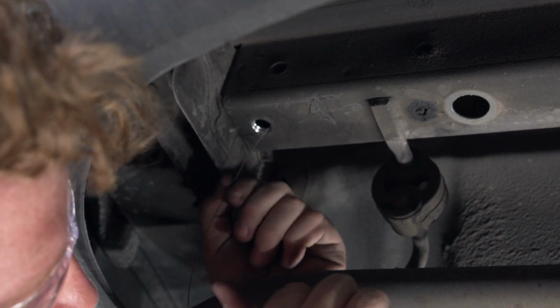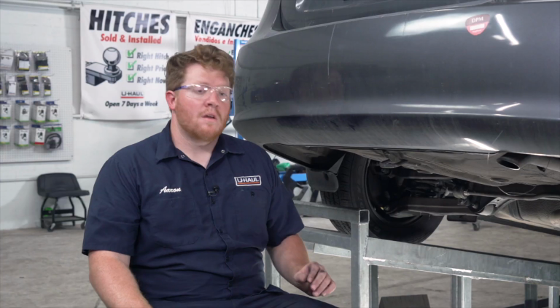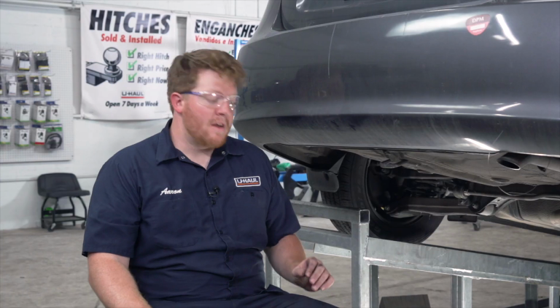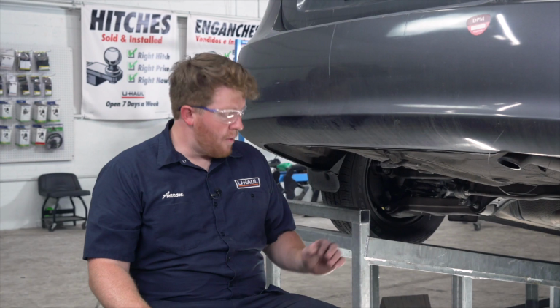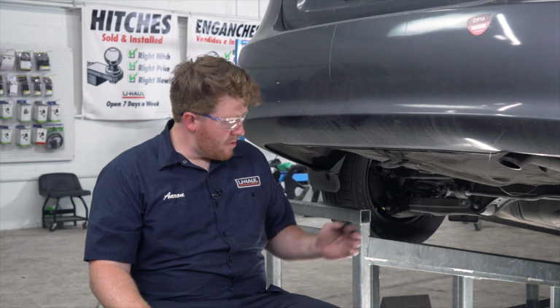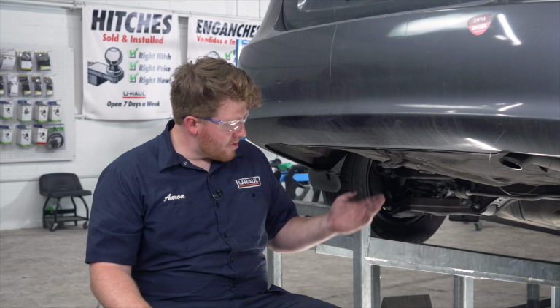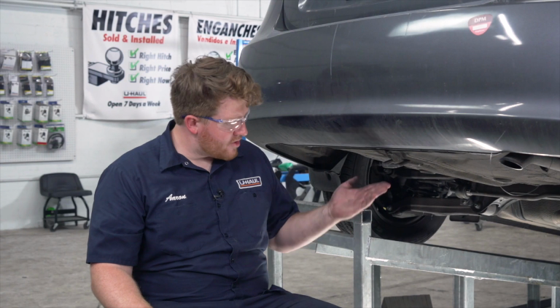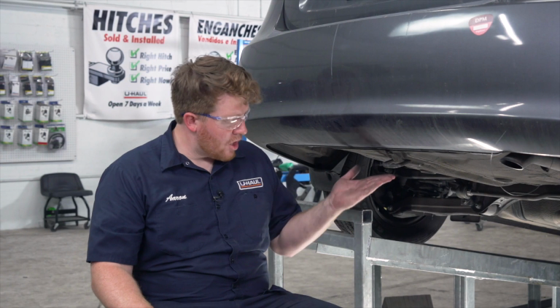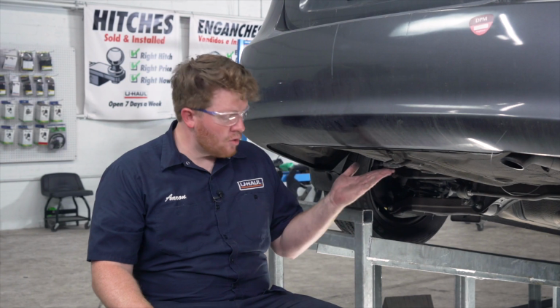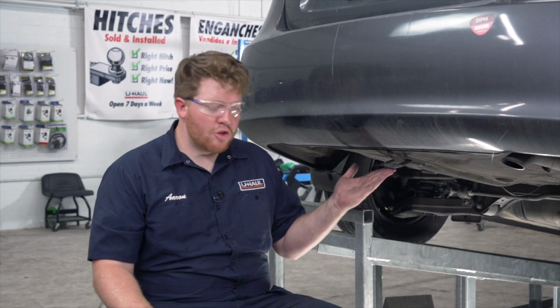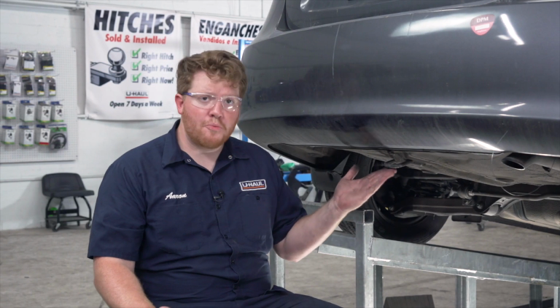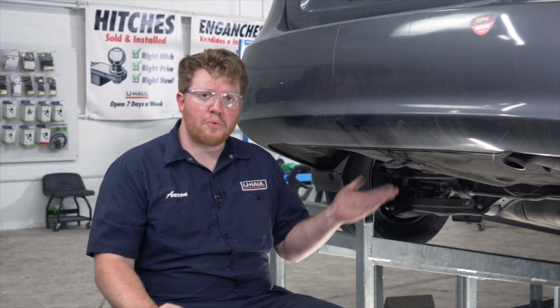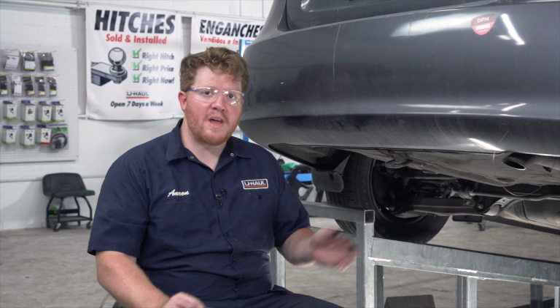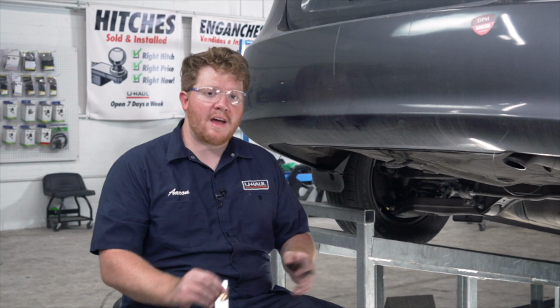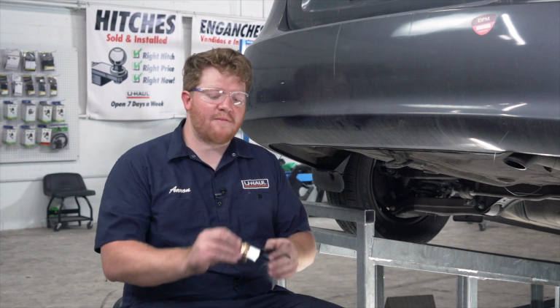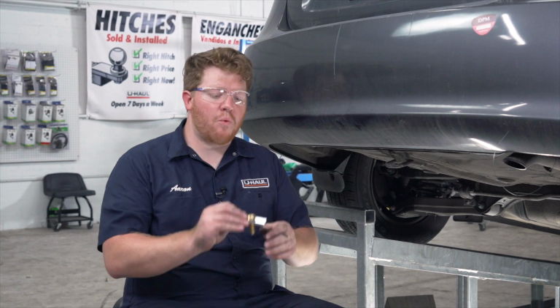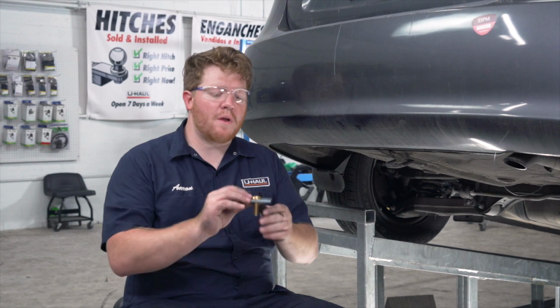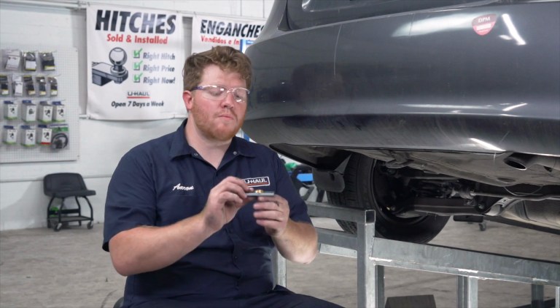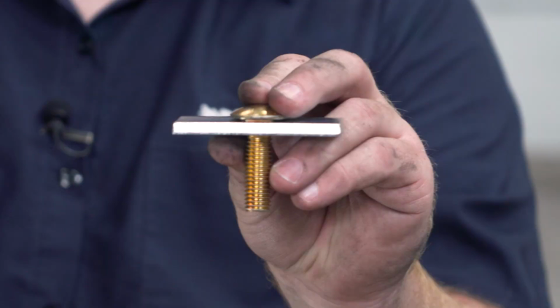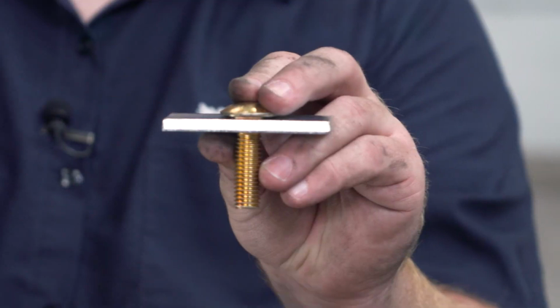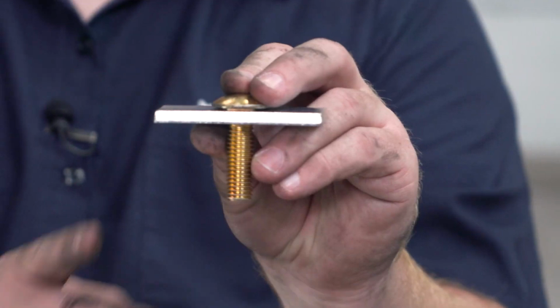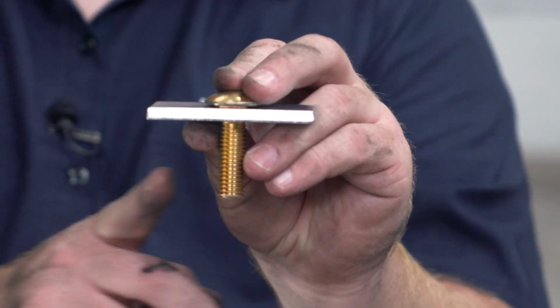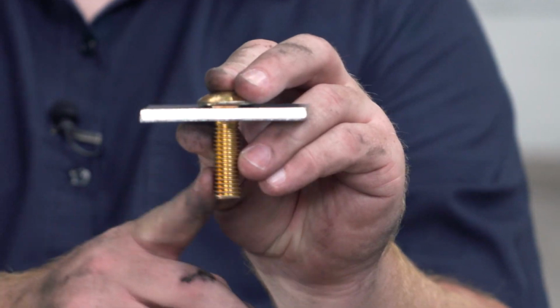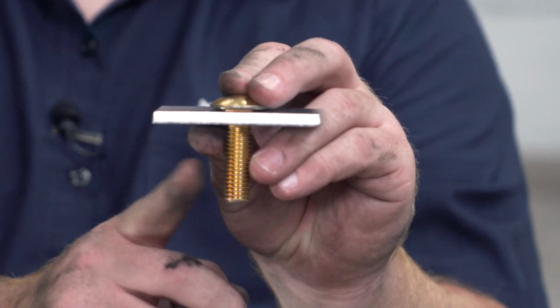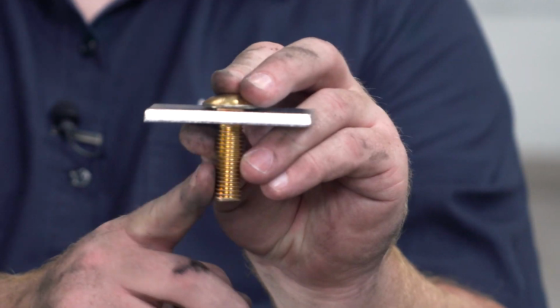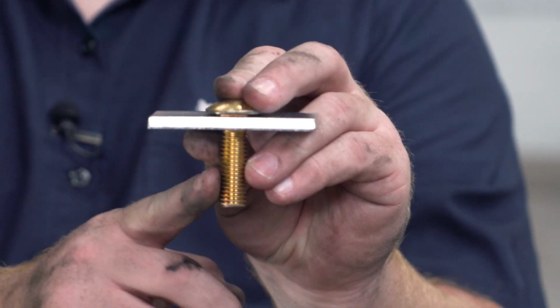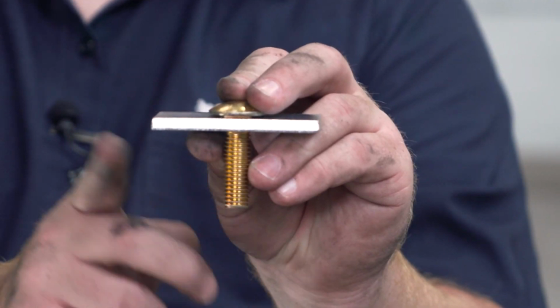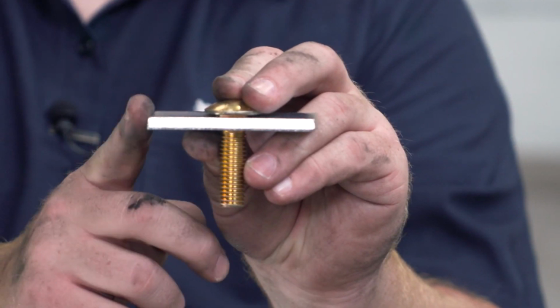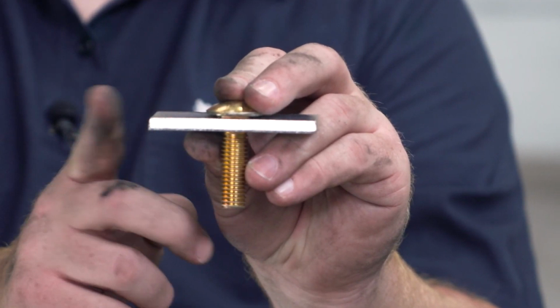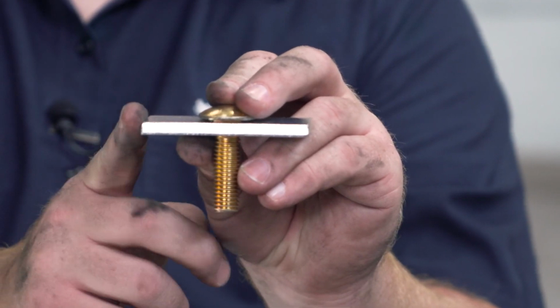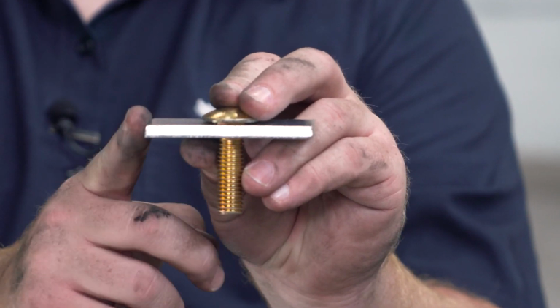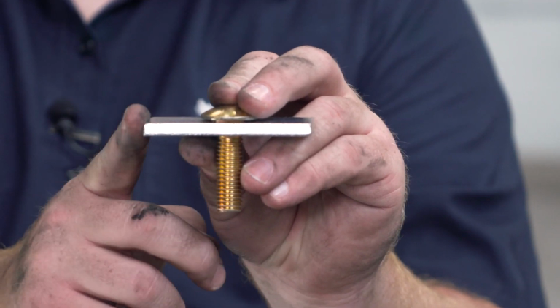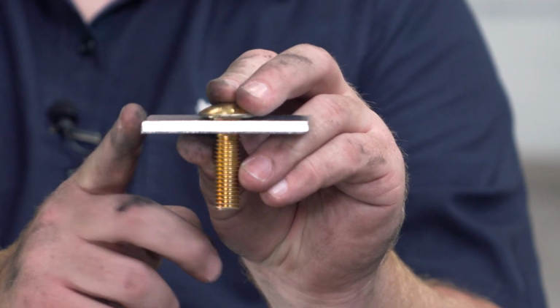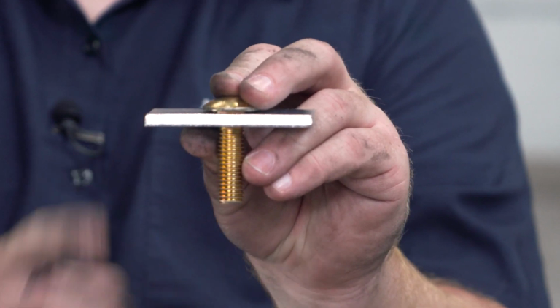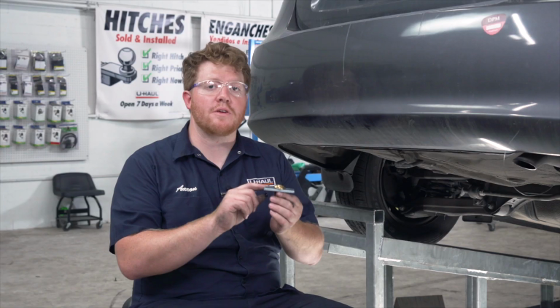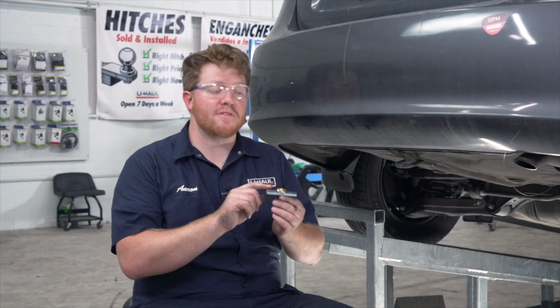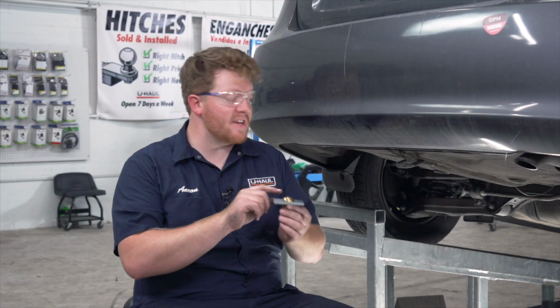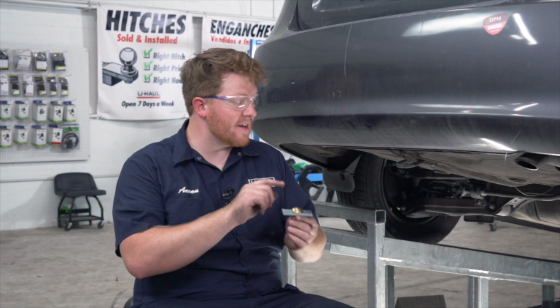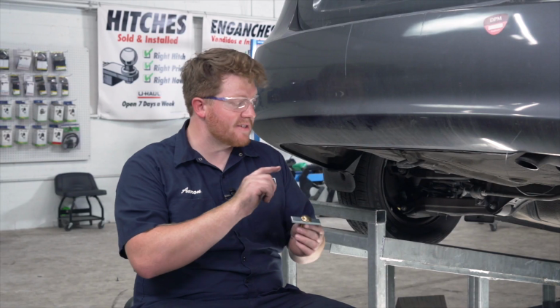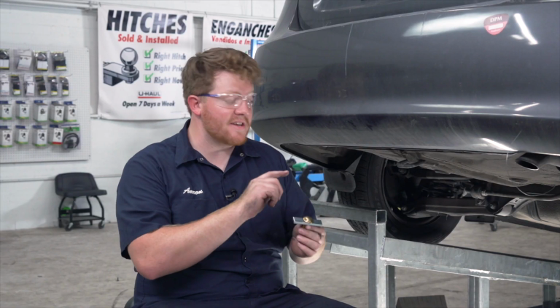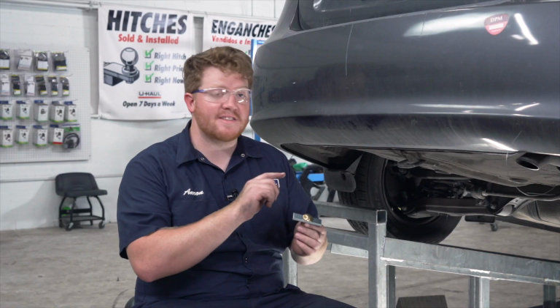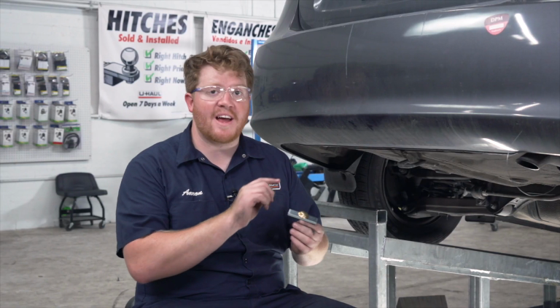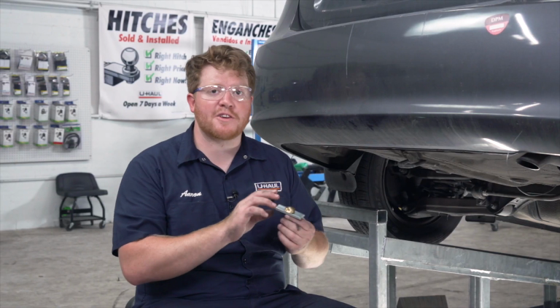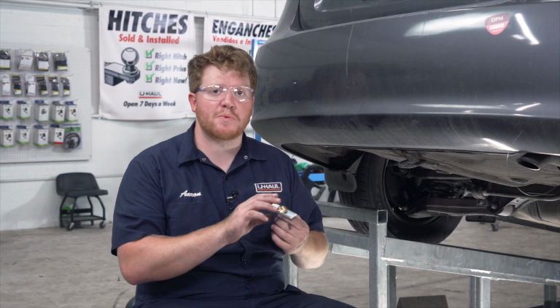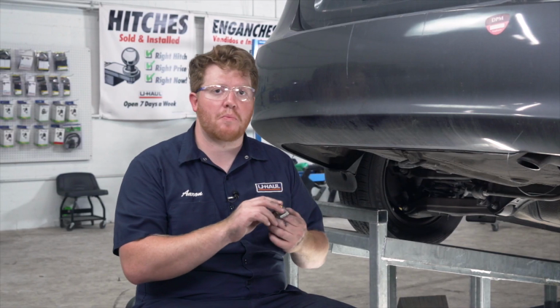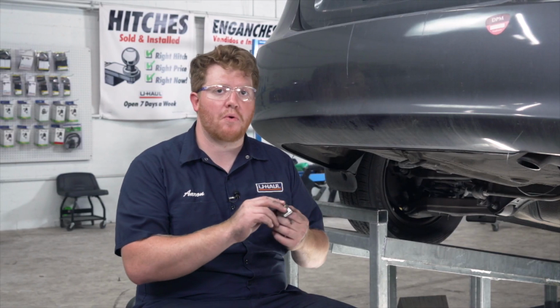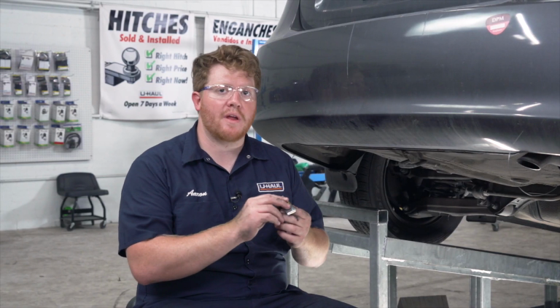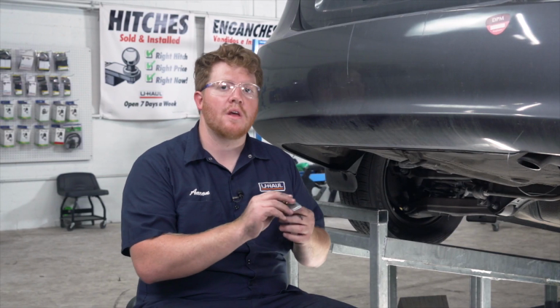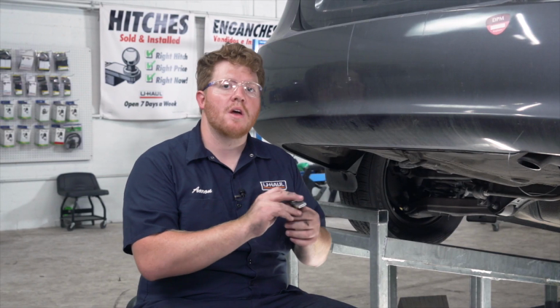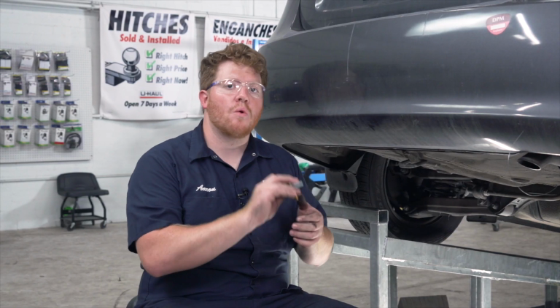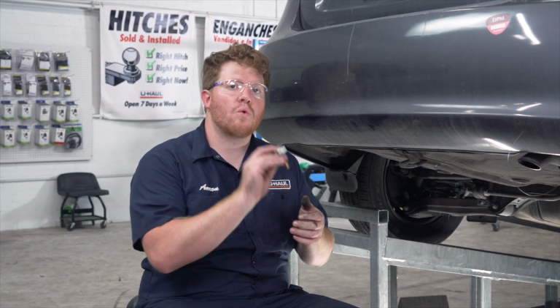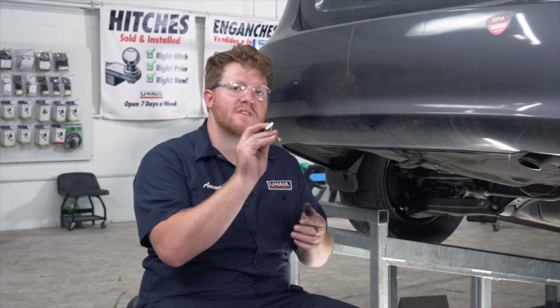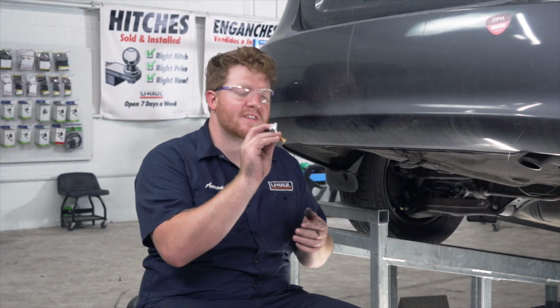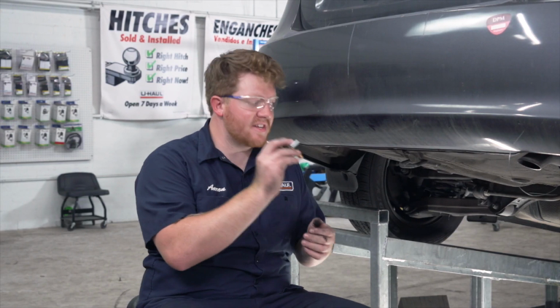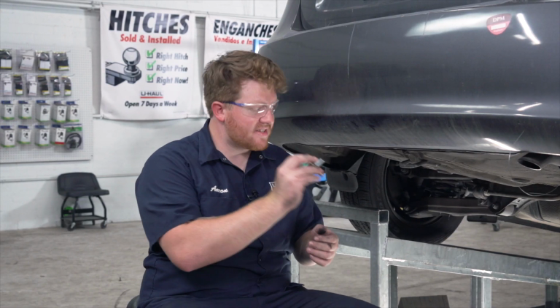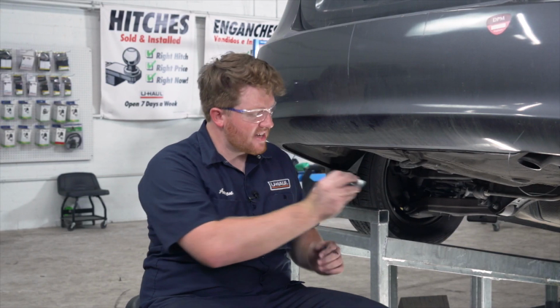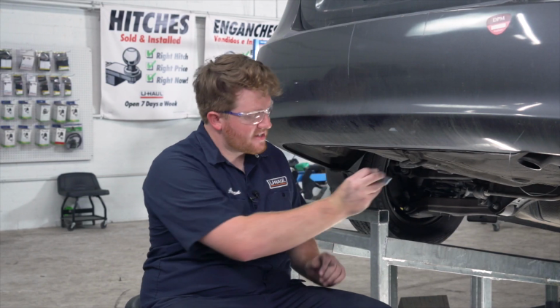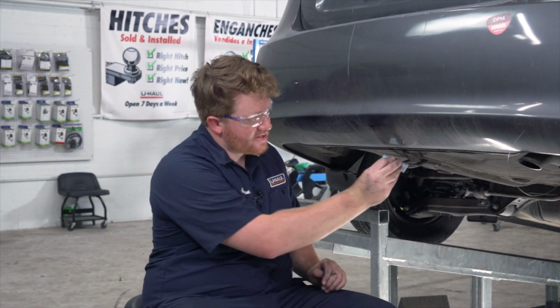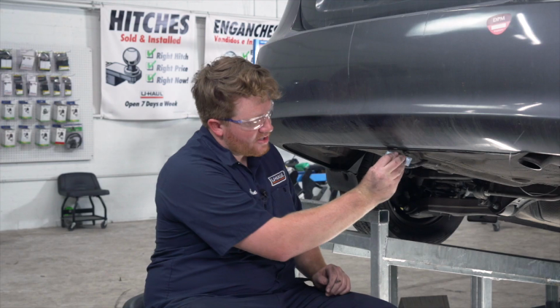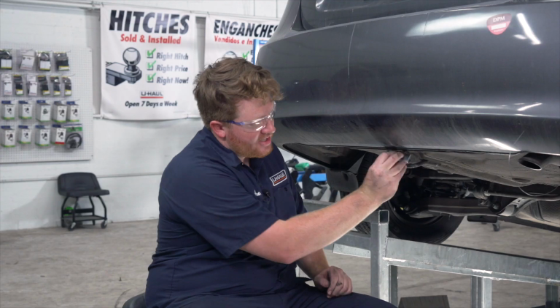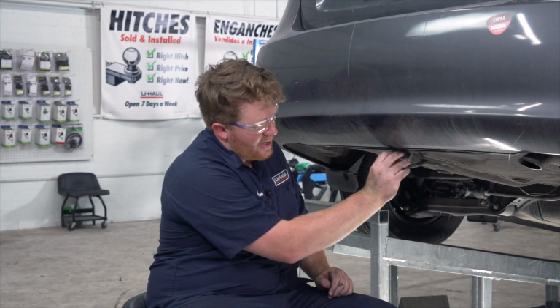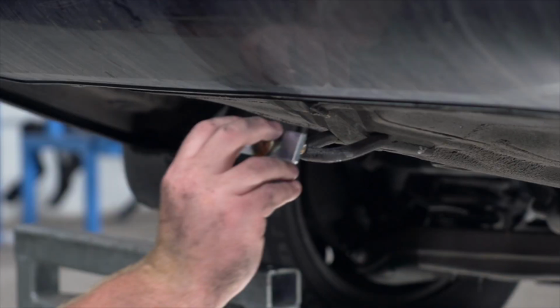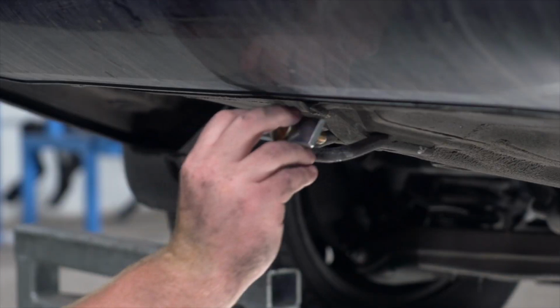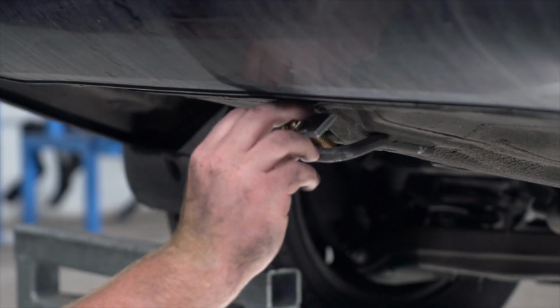Now on our tow loop, we have one more carriage bolt and block that we'll be using as an attachment point. We're just going to set this on top of it.